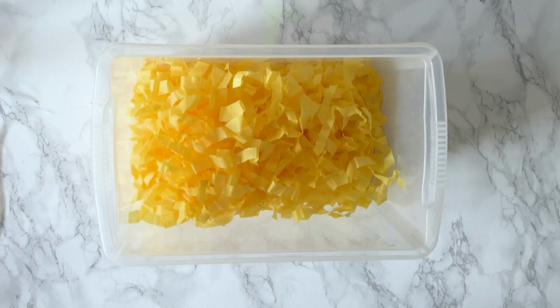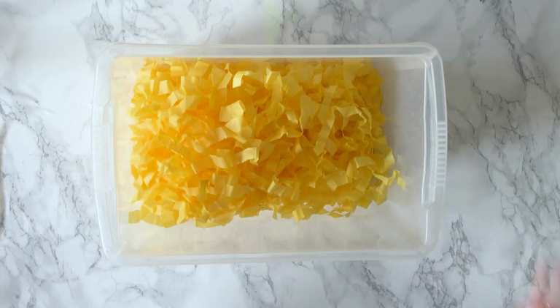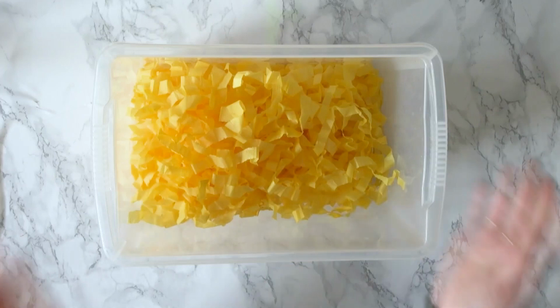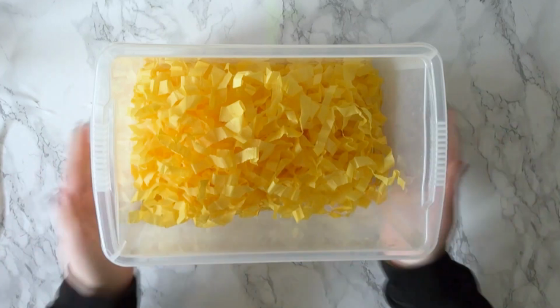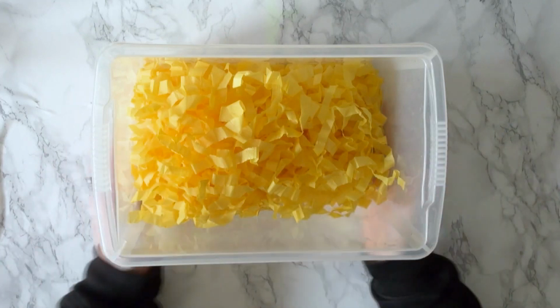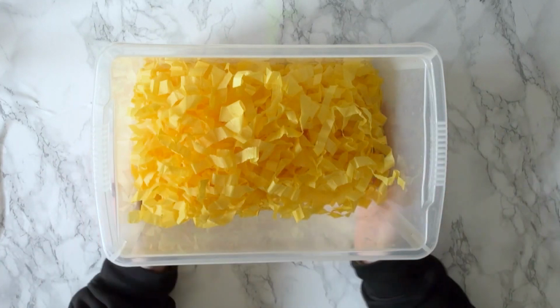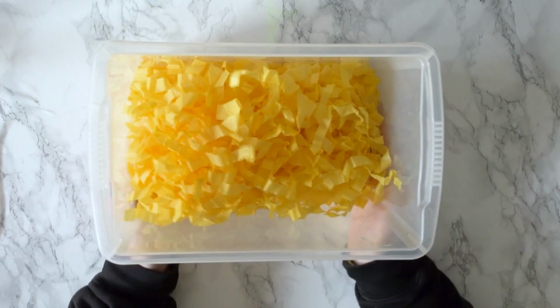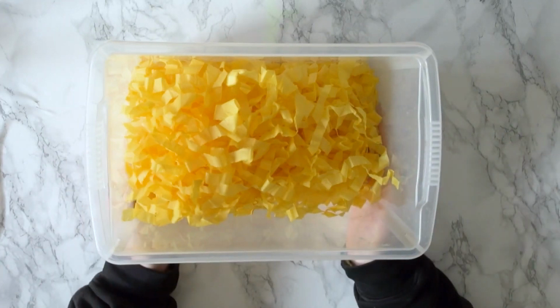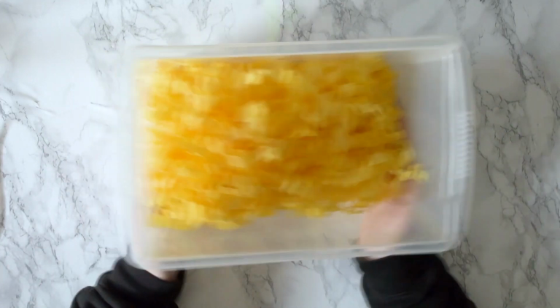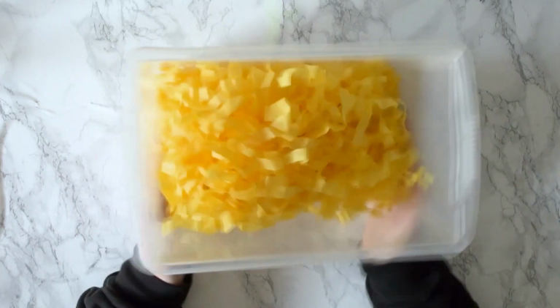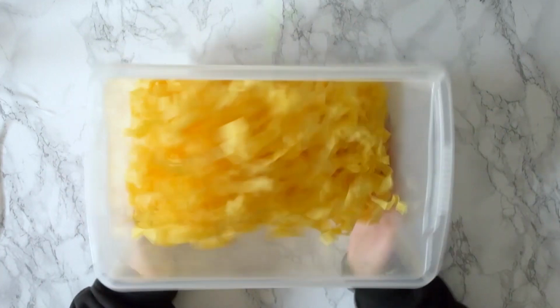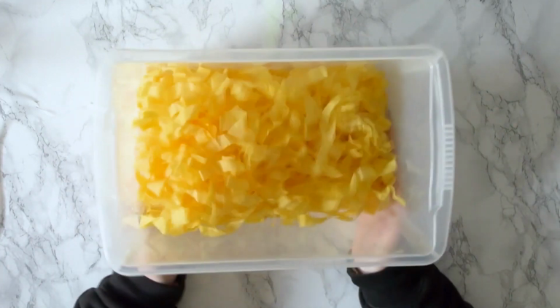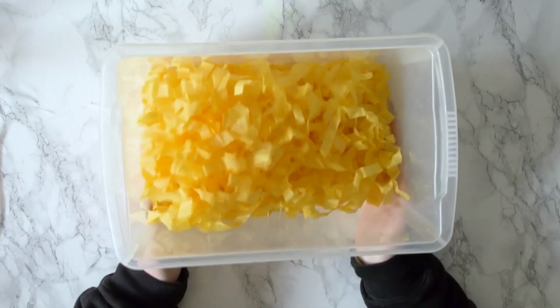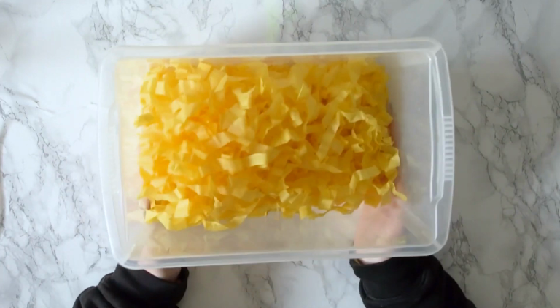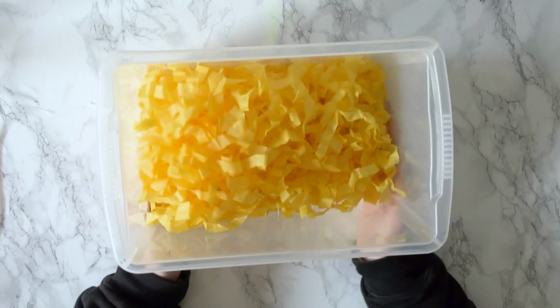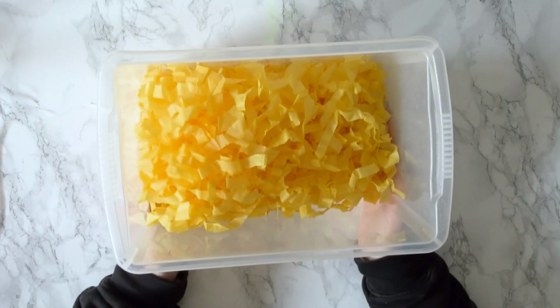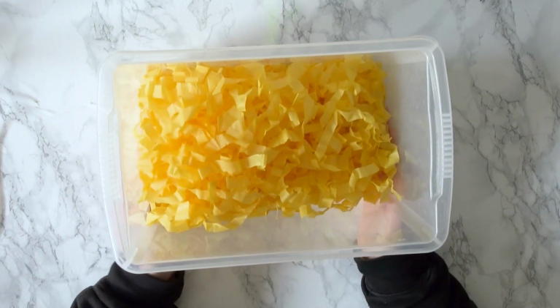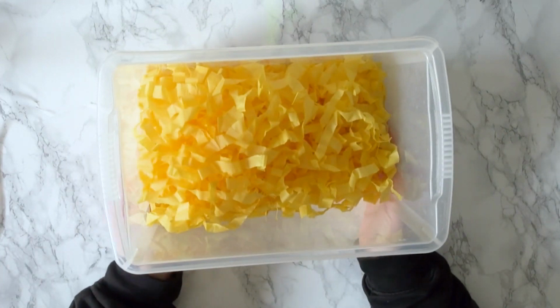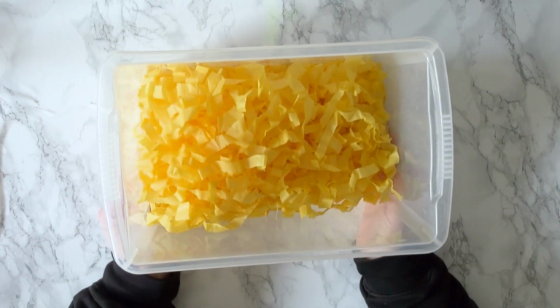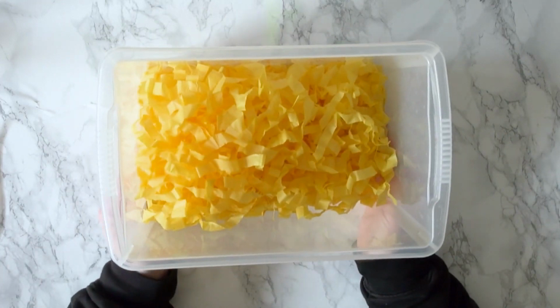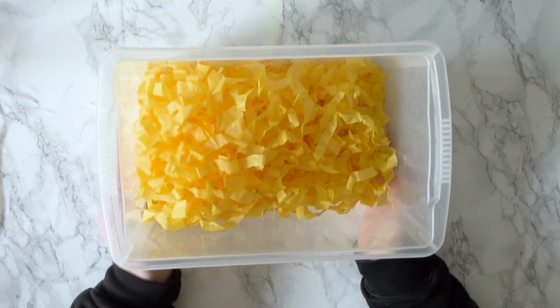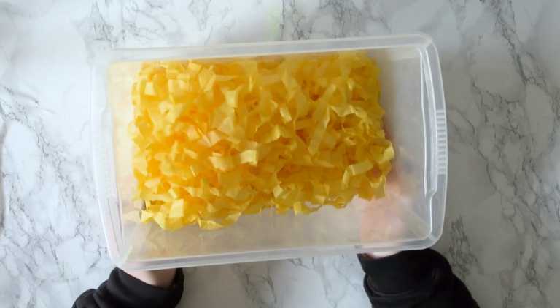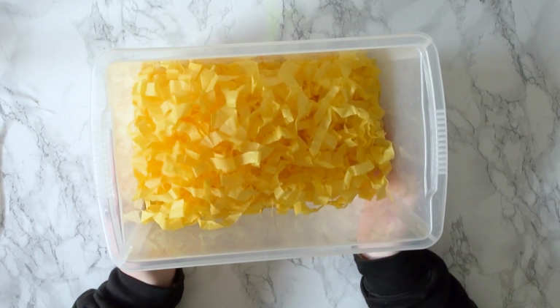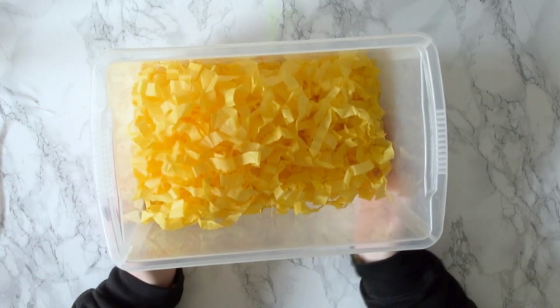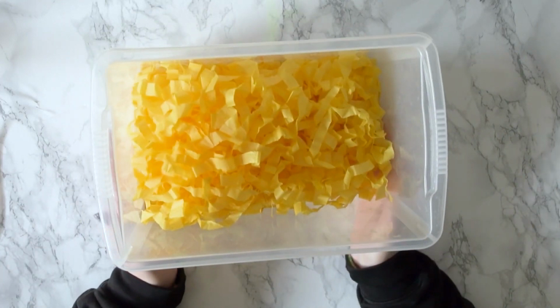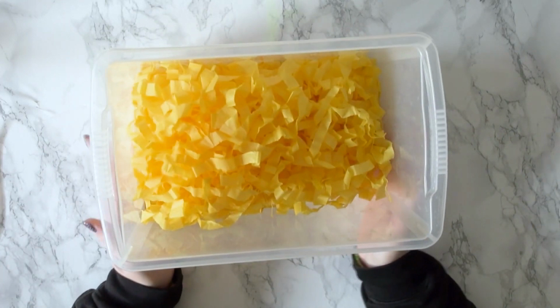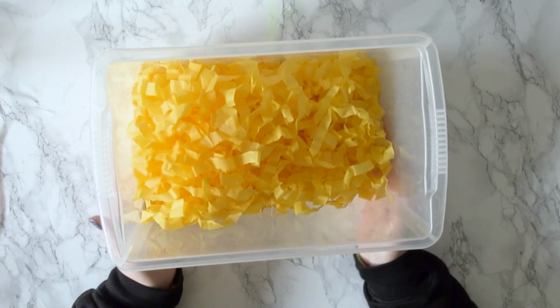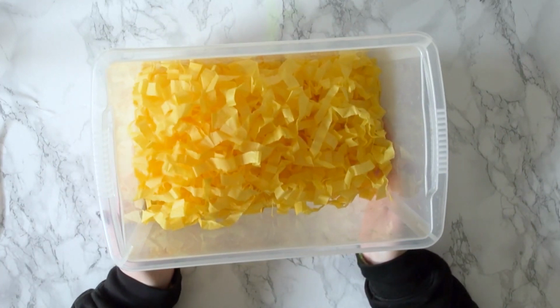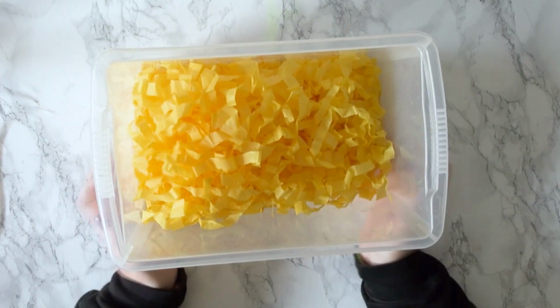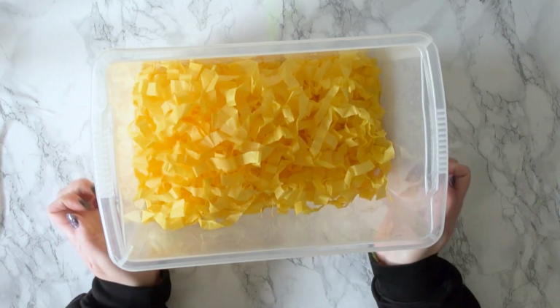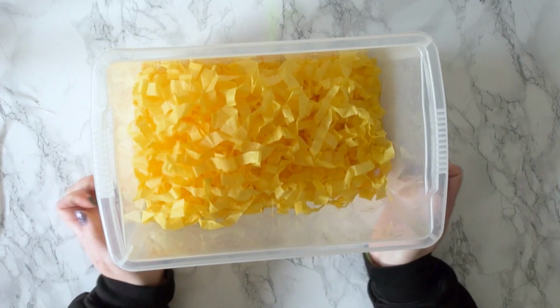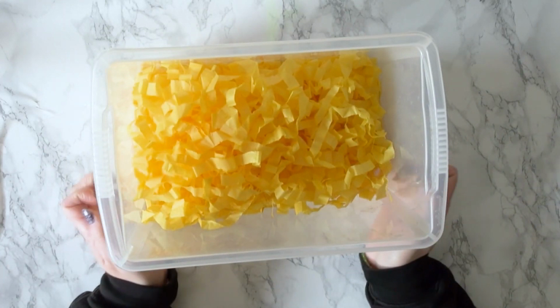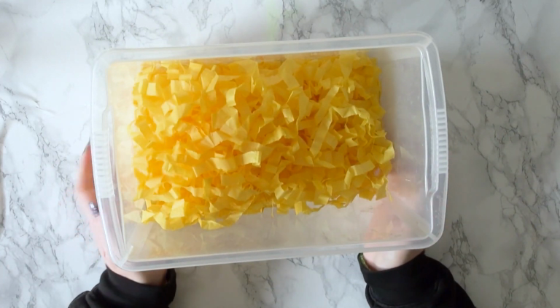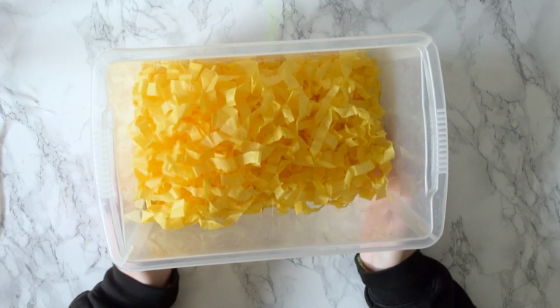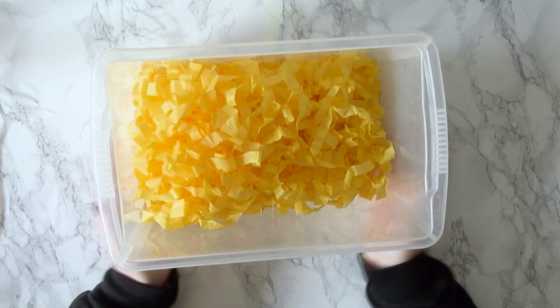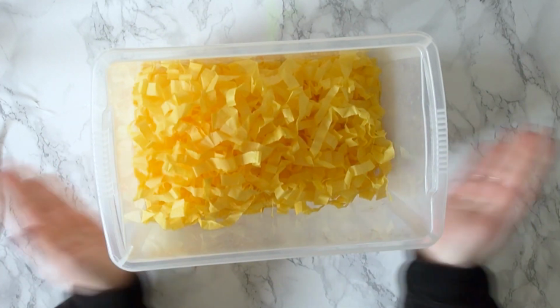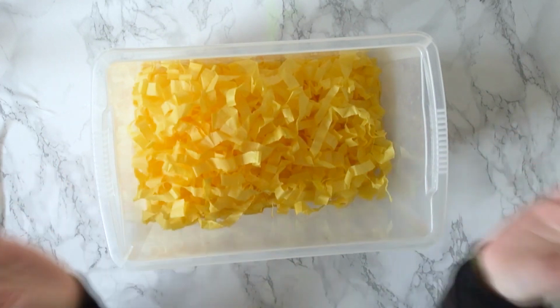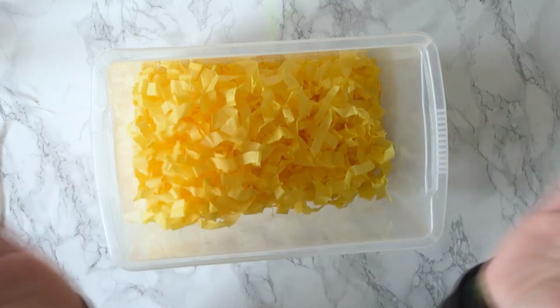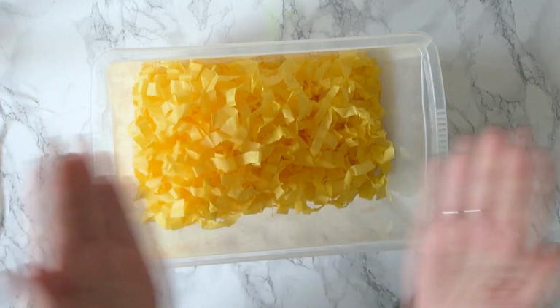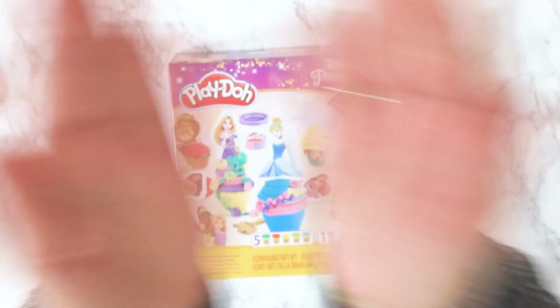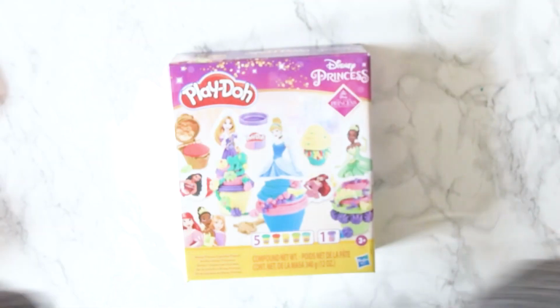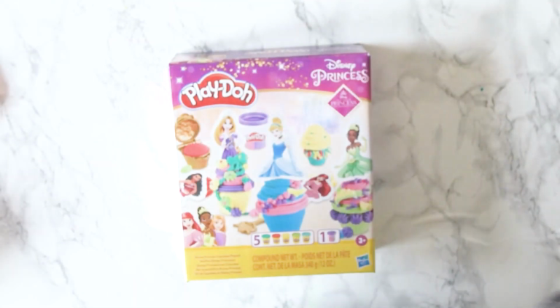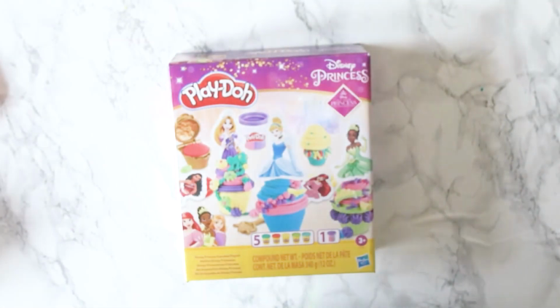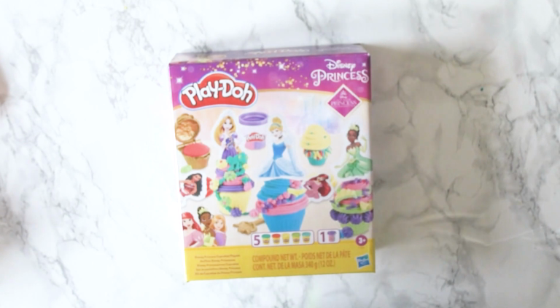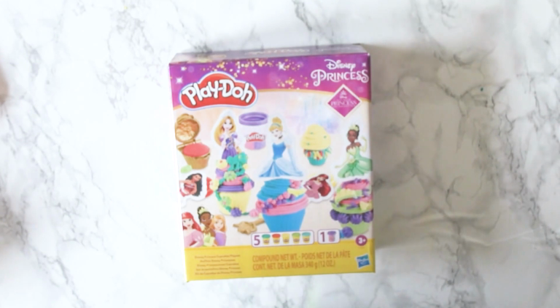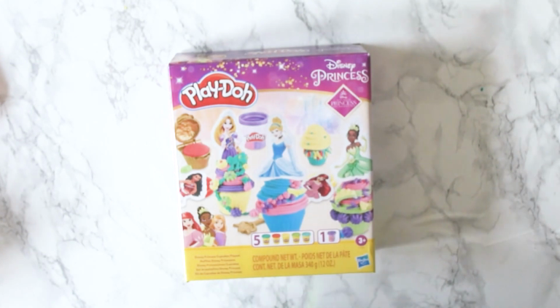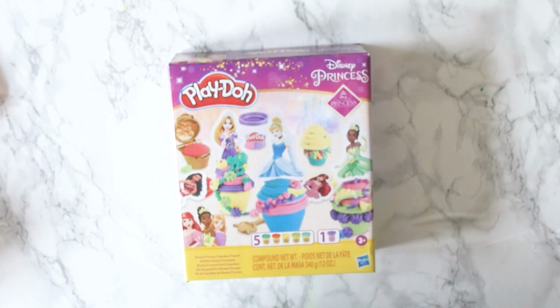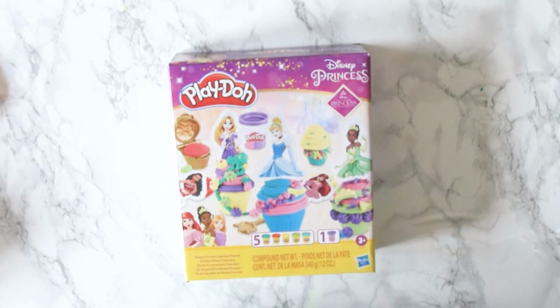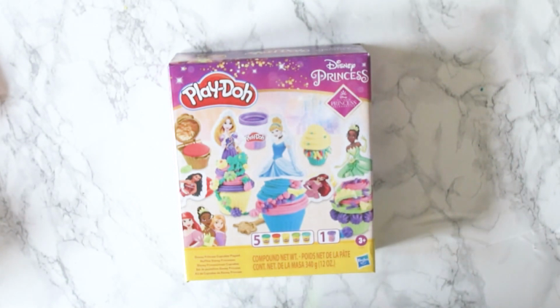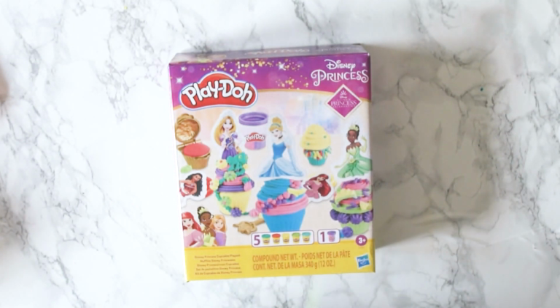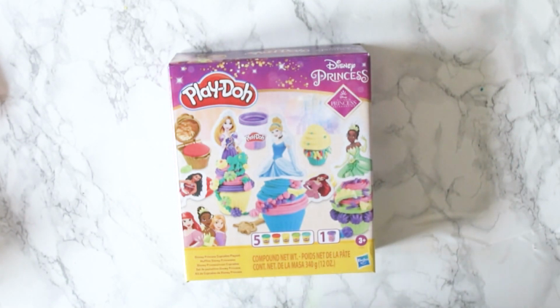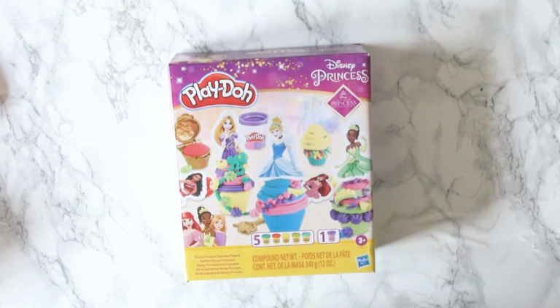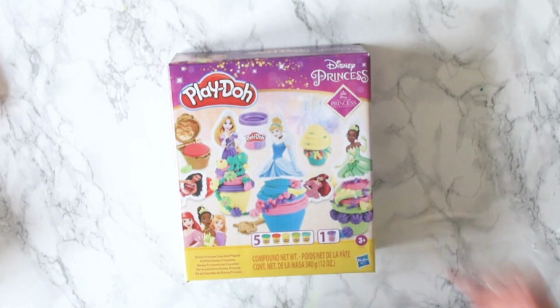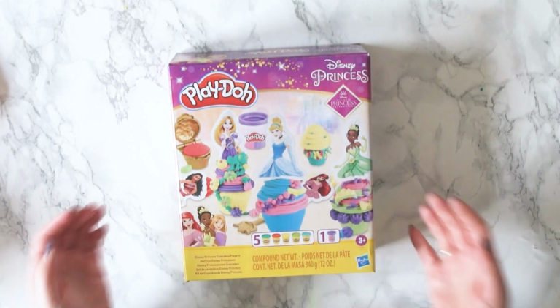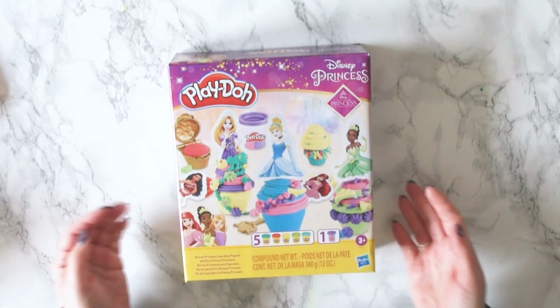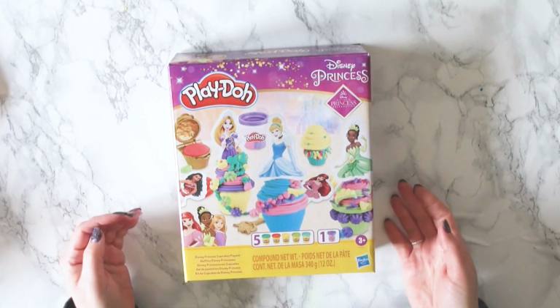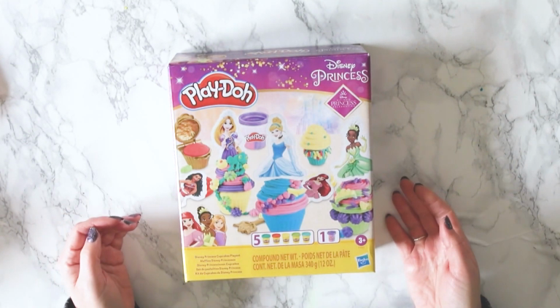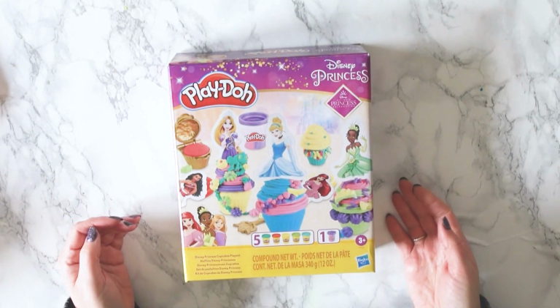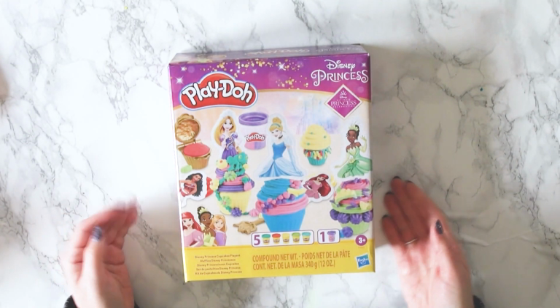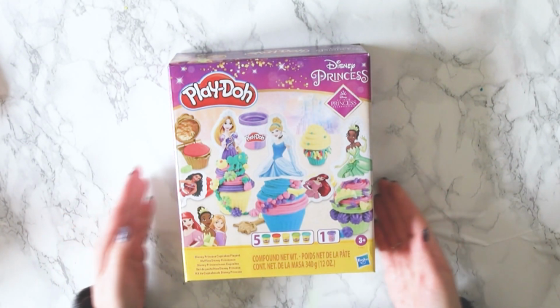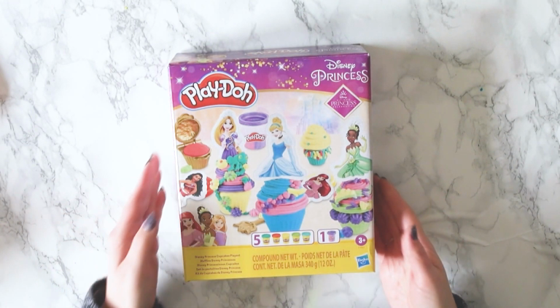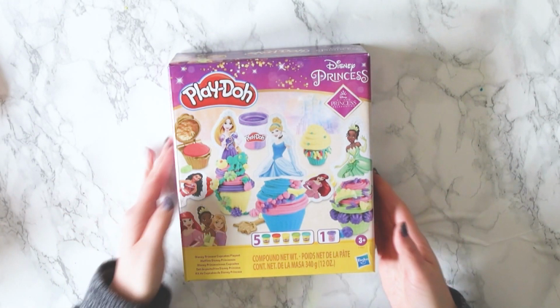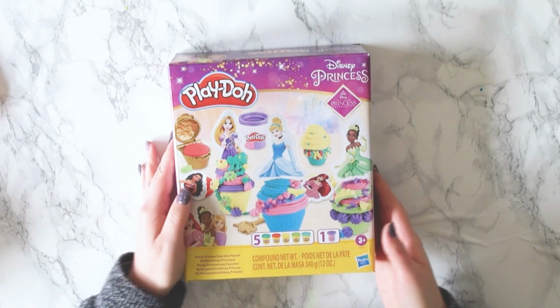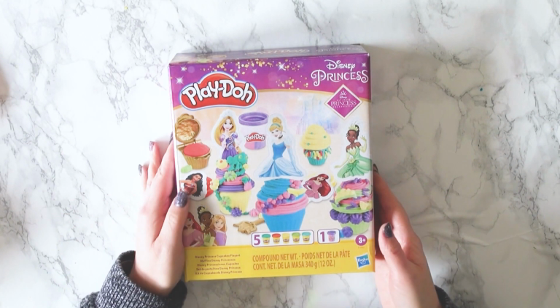Let's see what Tab has for us today. We're making Princess Play-Doh cupcakes.